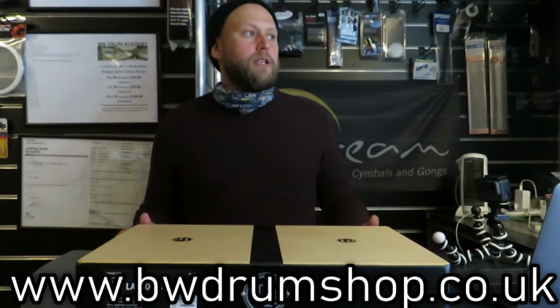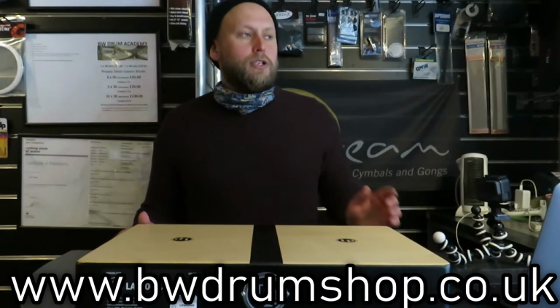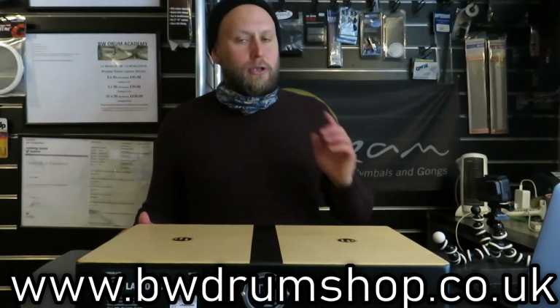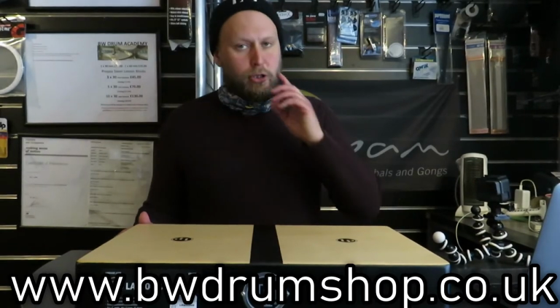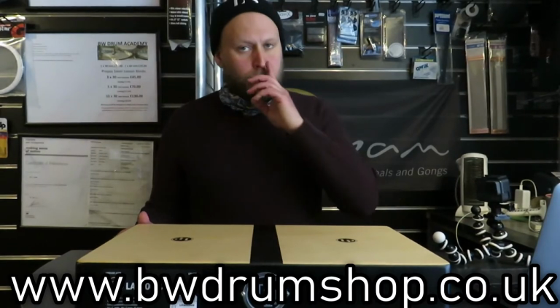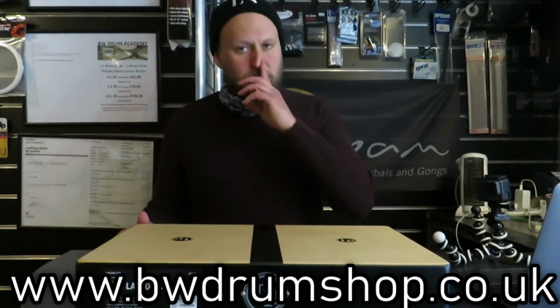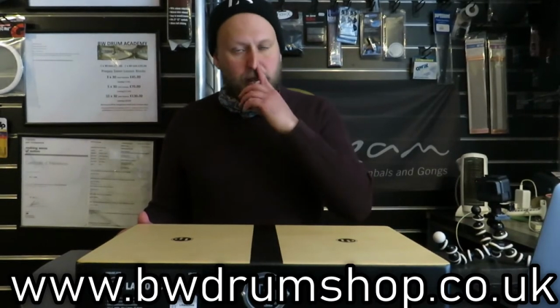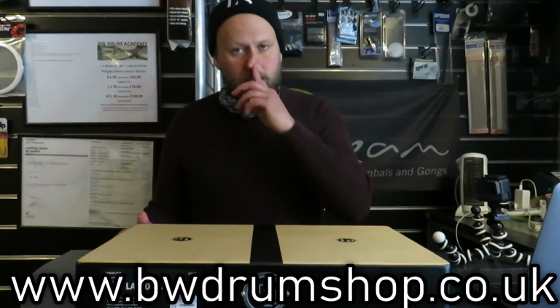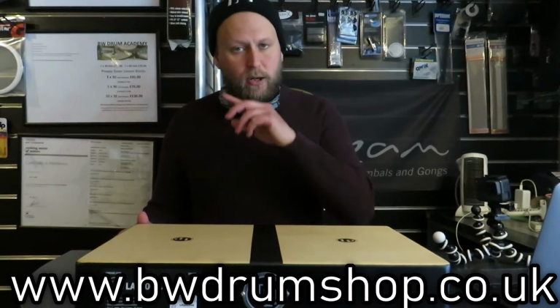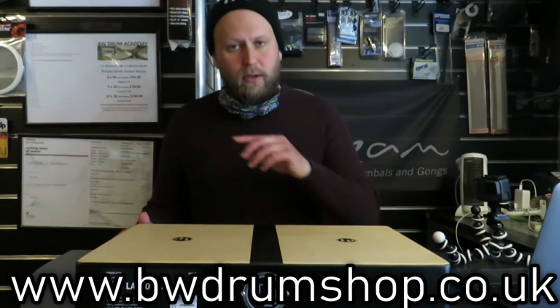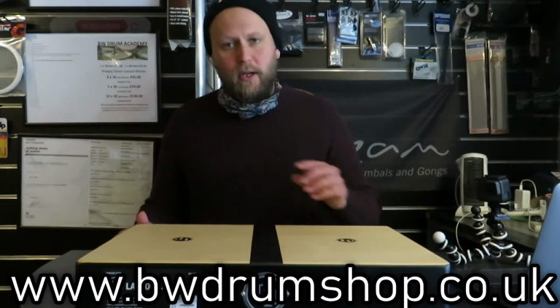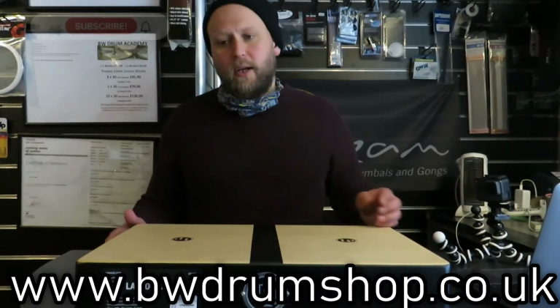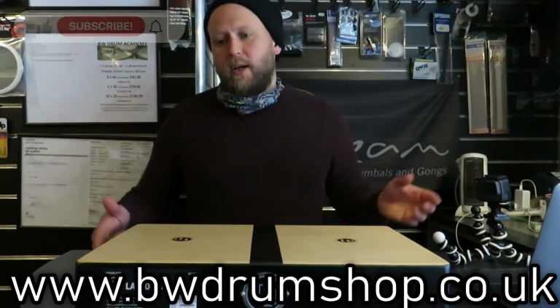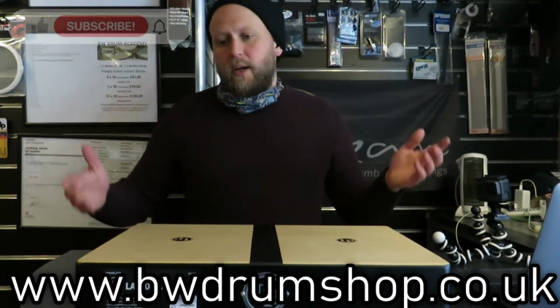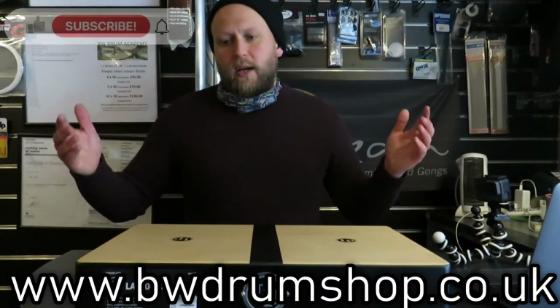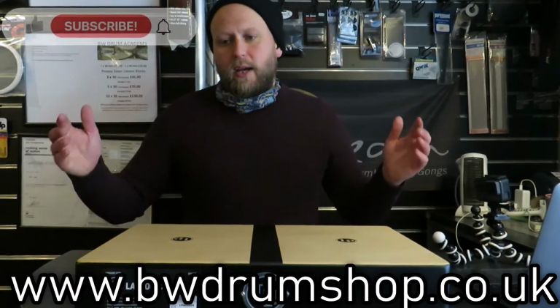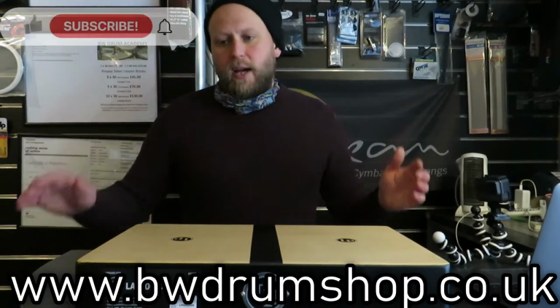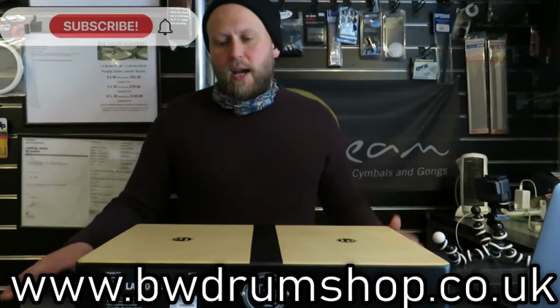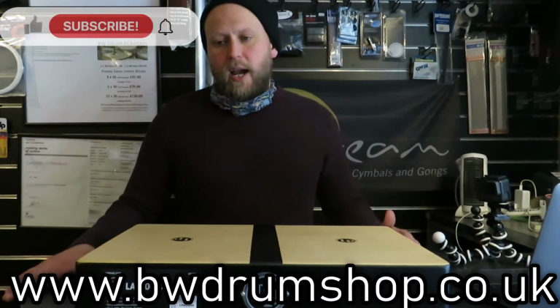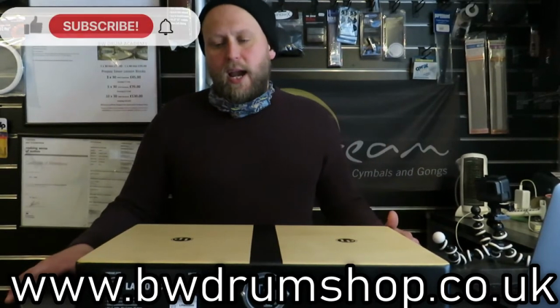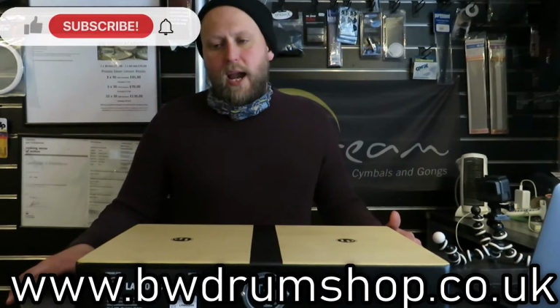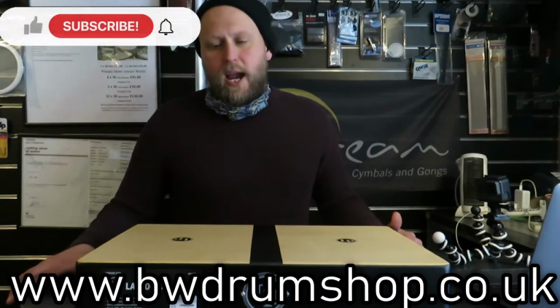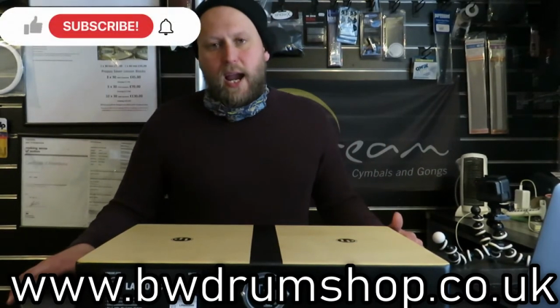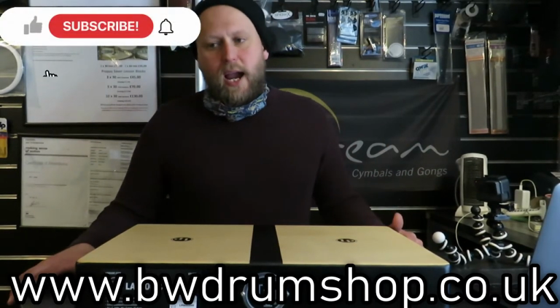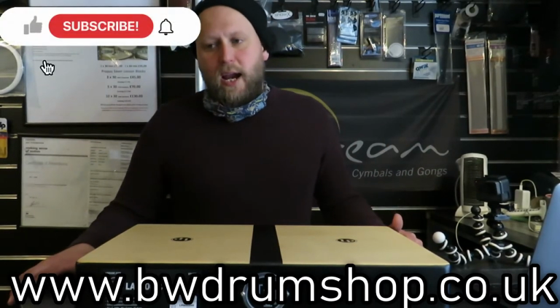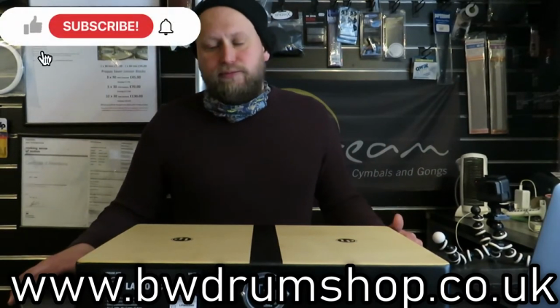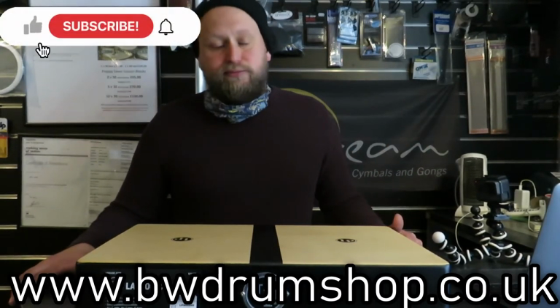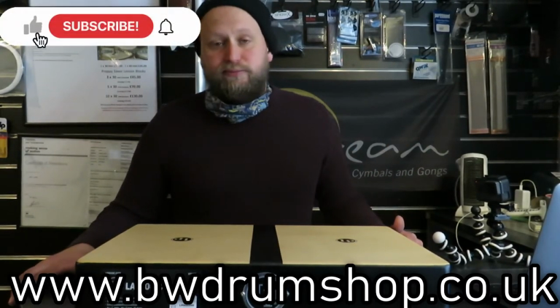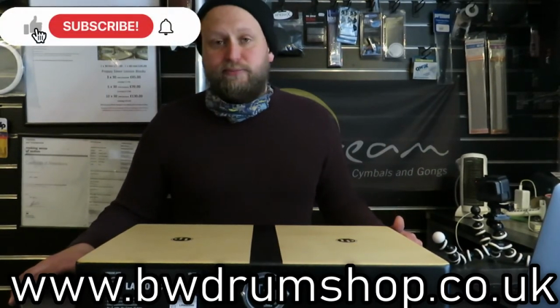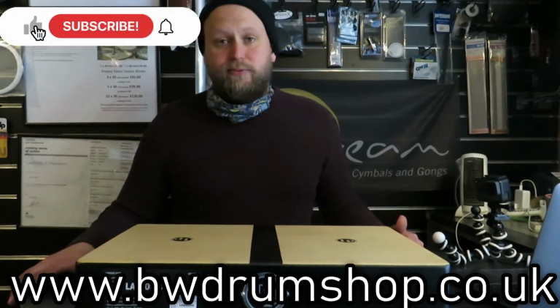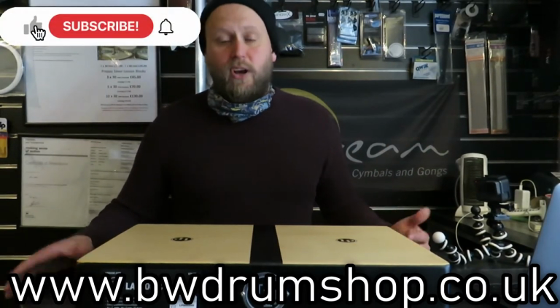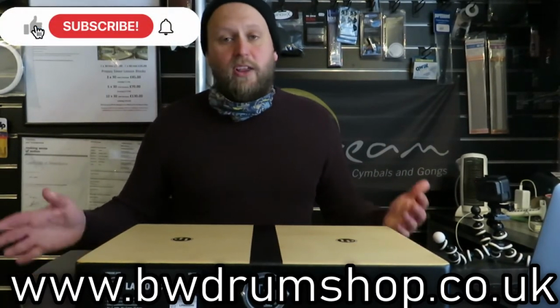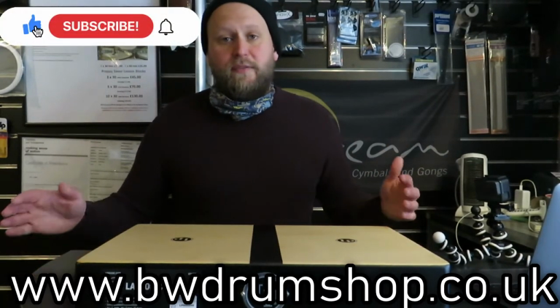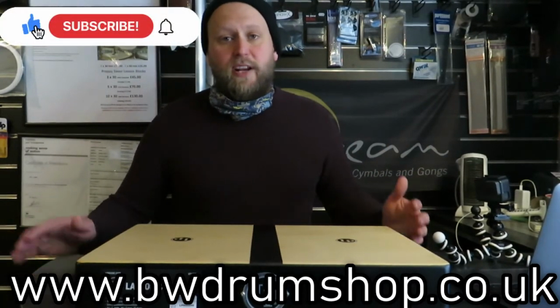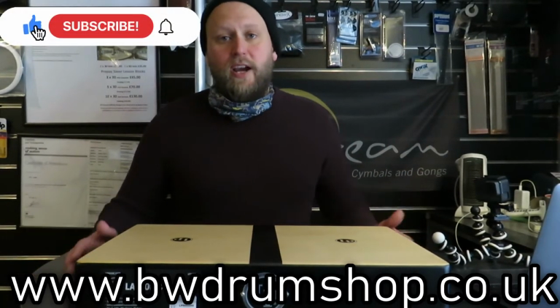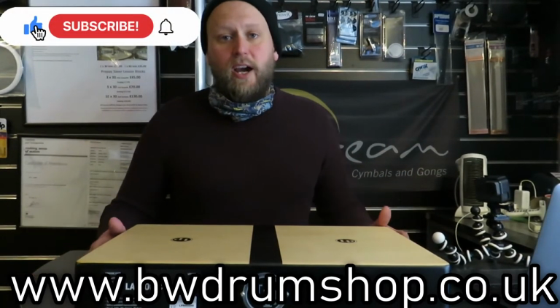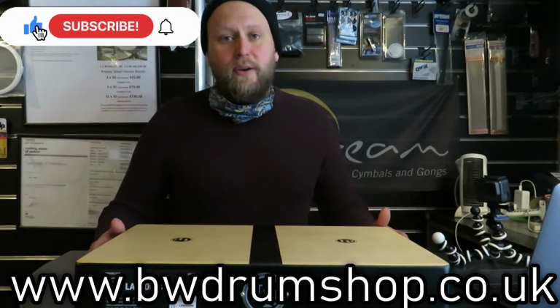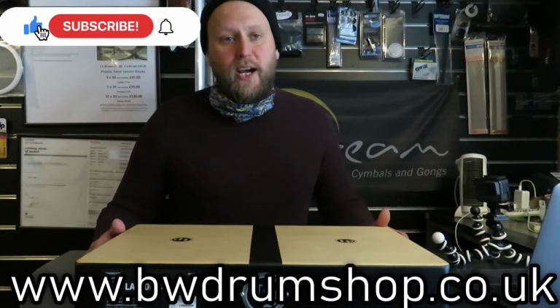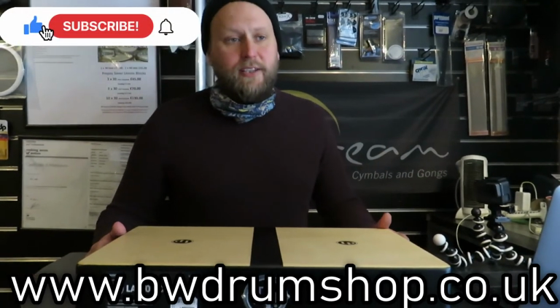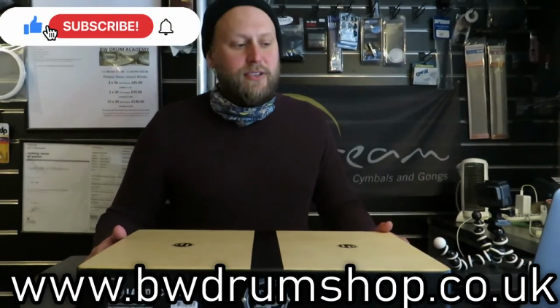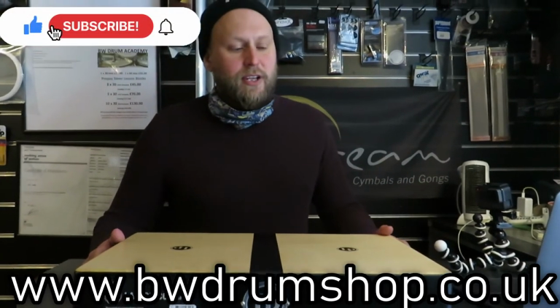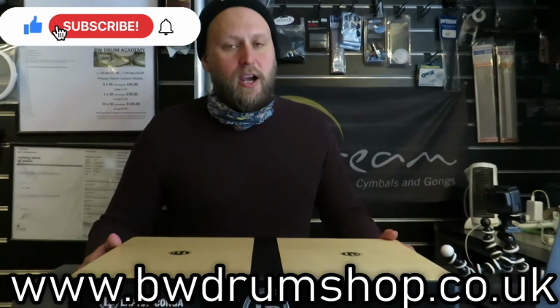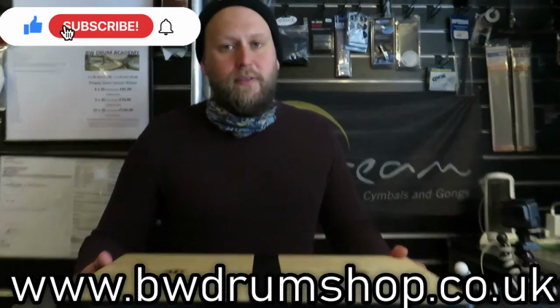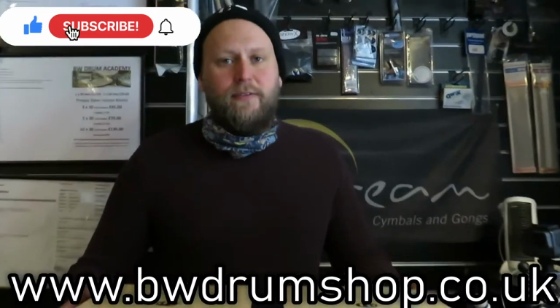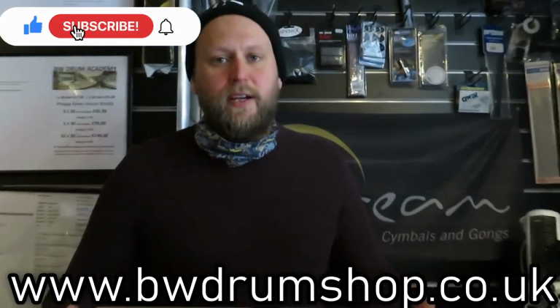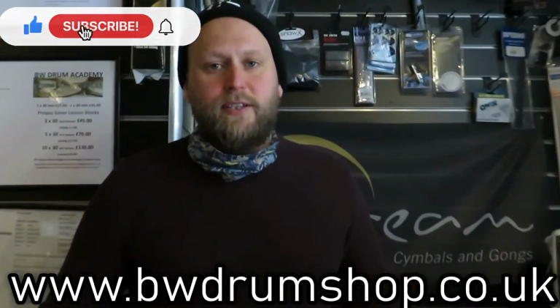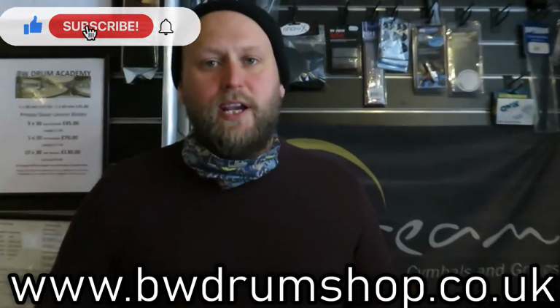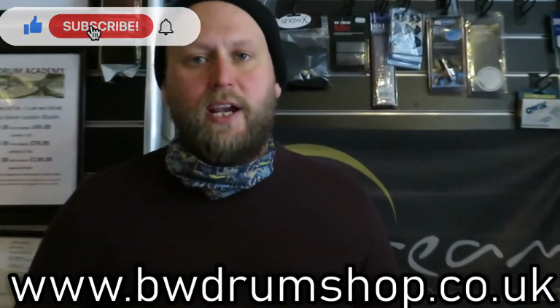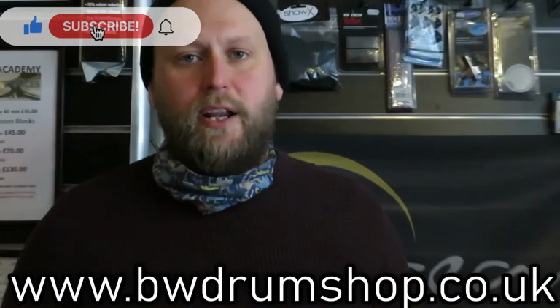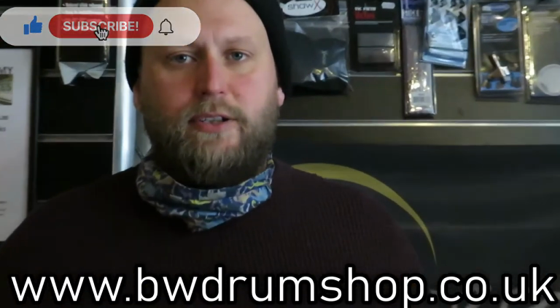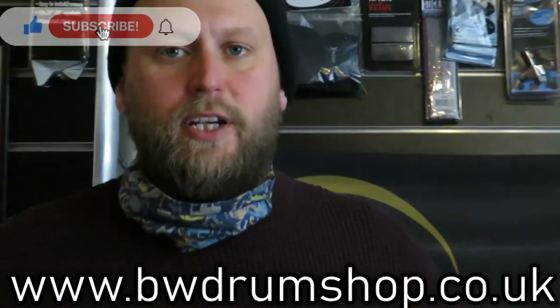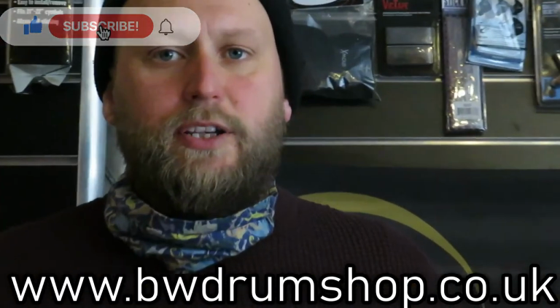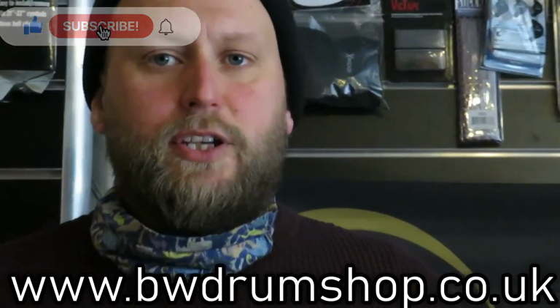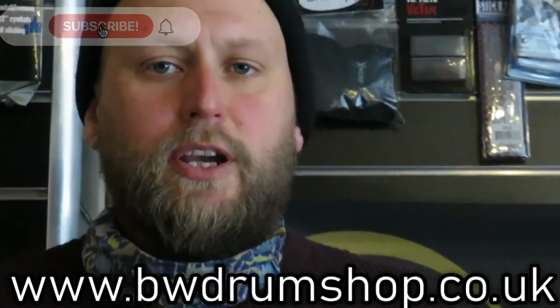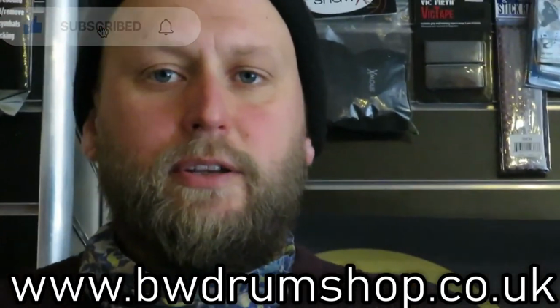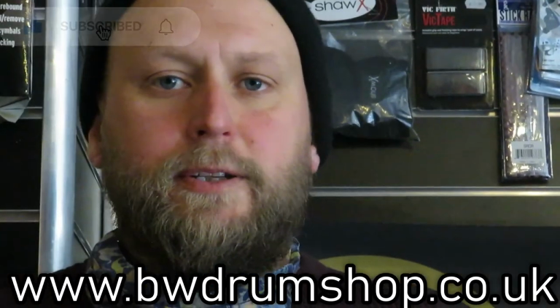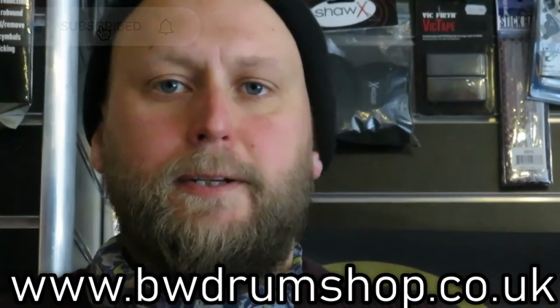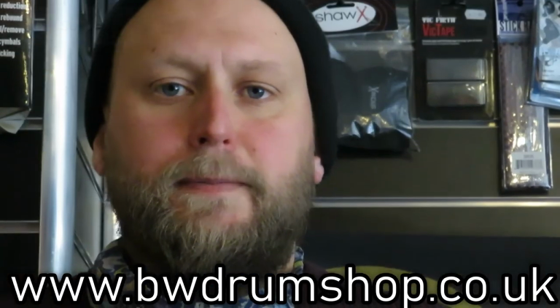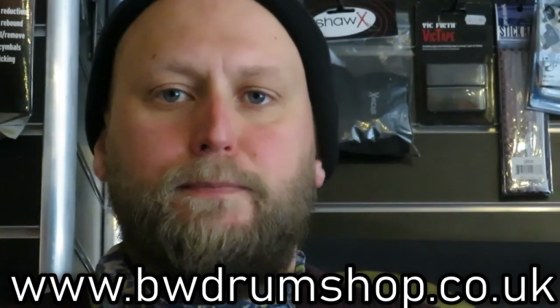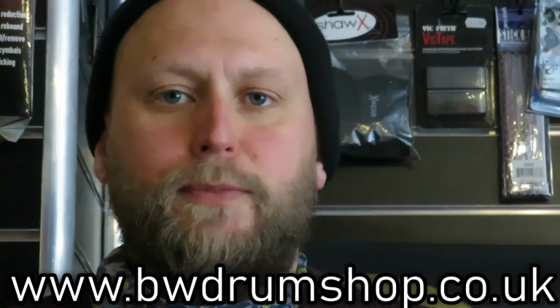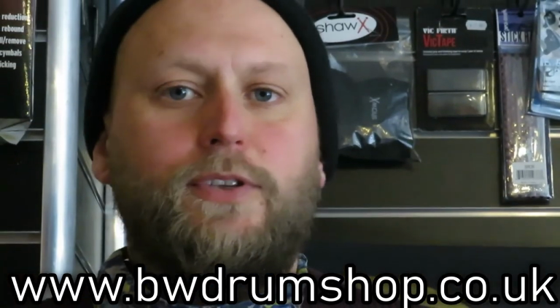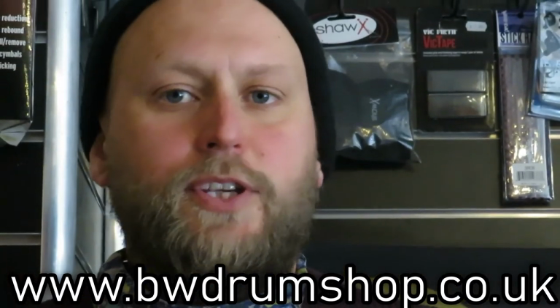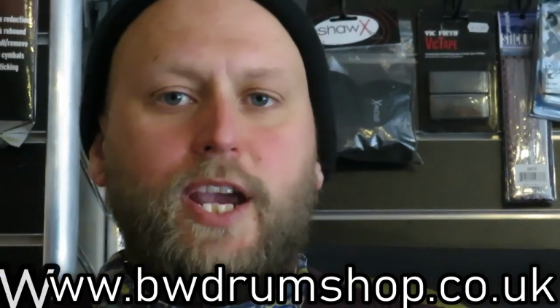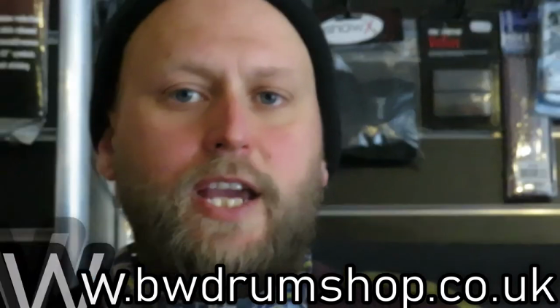Remember to subscribe to this YouTube channel, like the video, and I'll see you soon. Cheers!